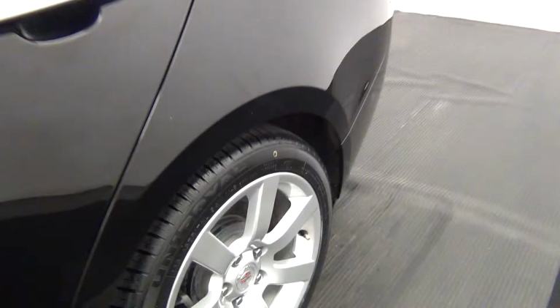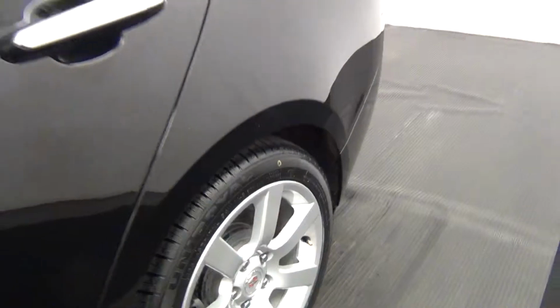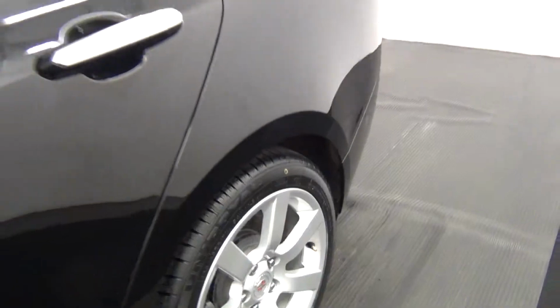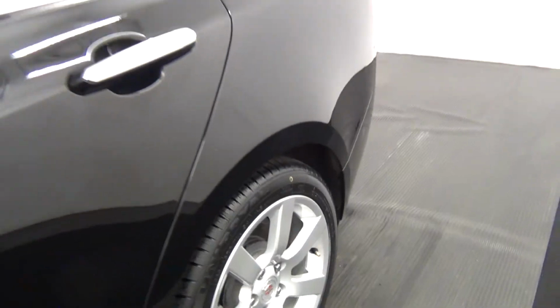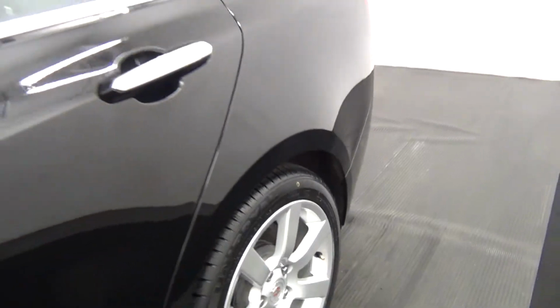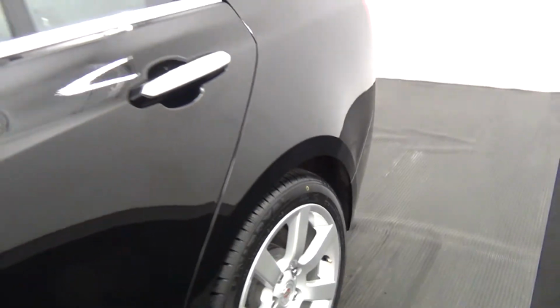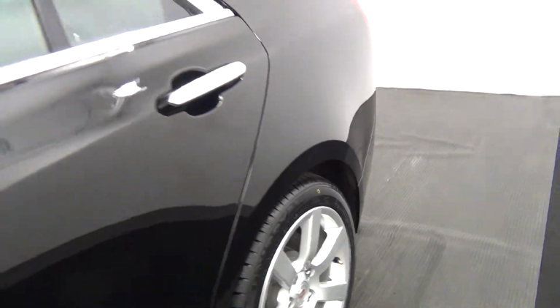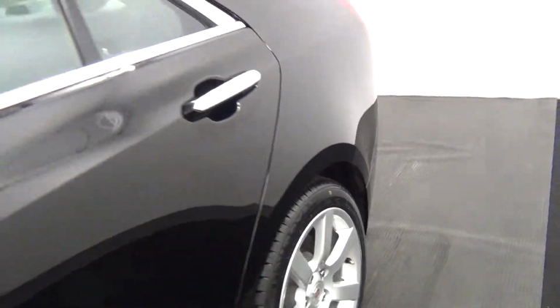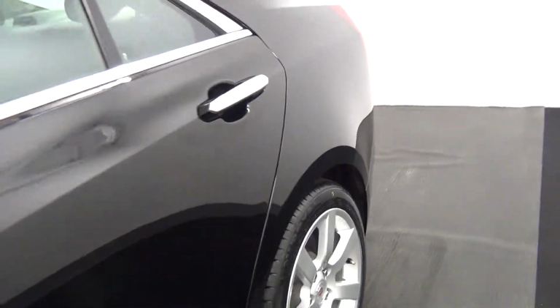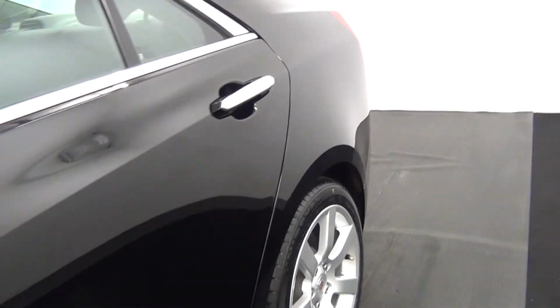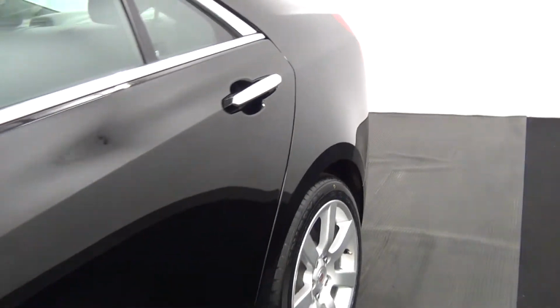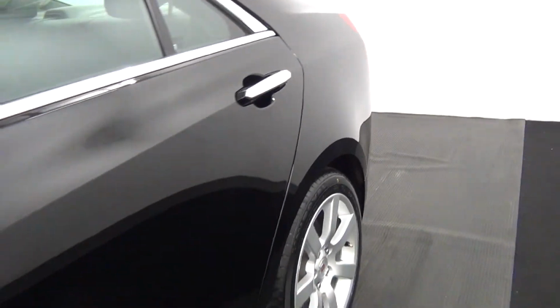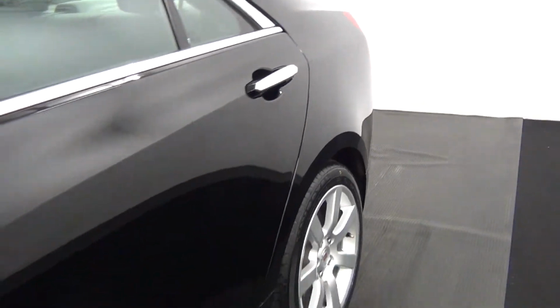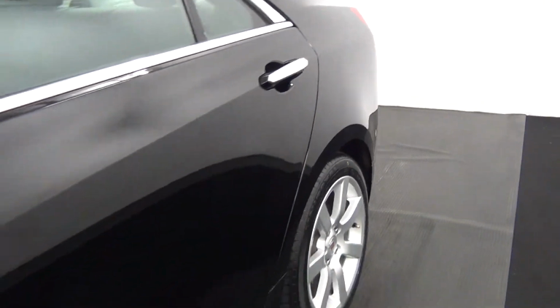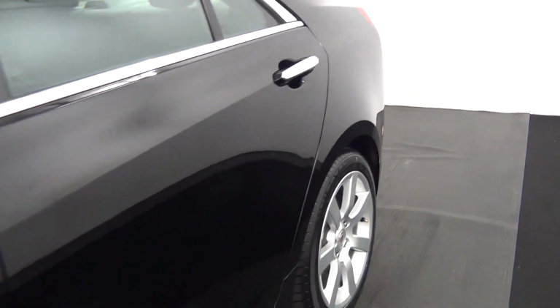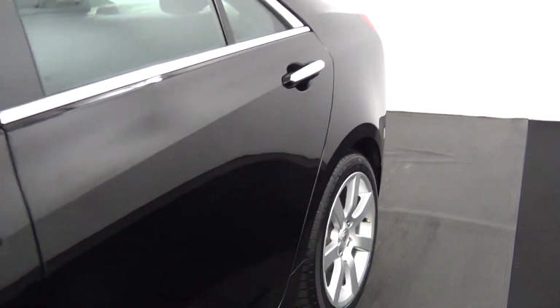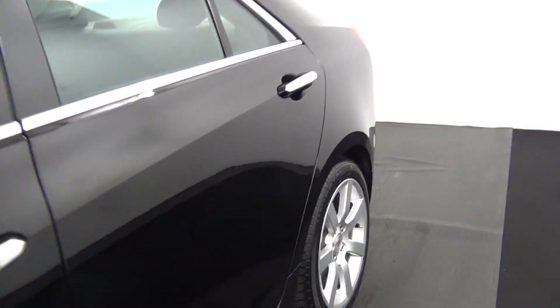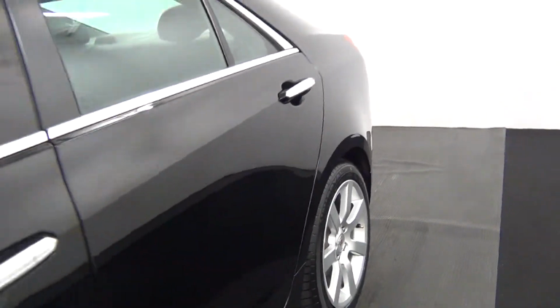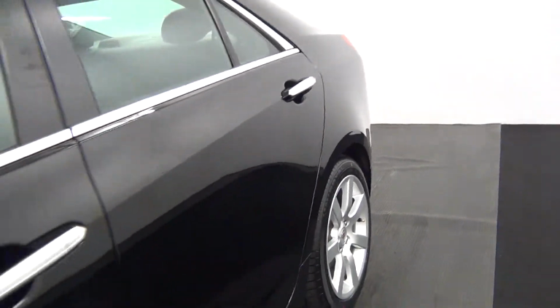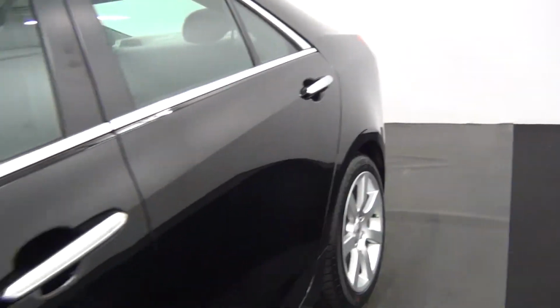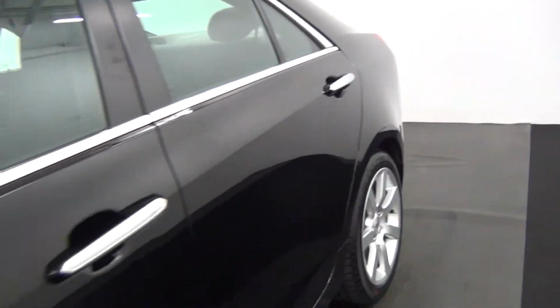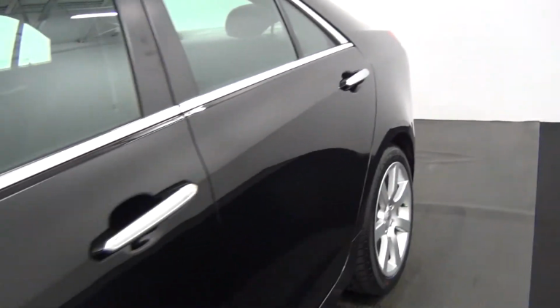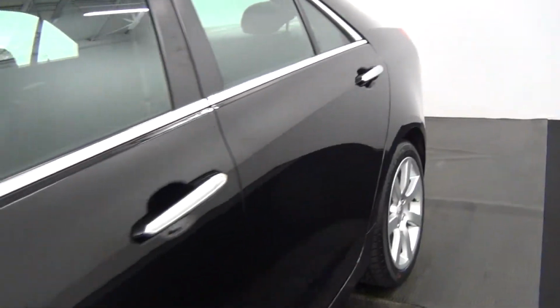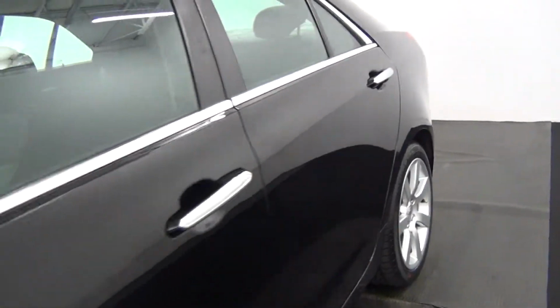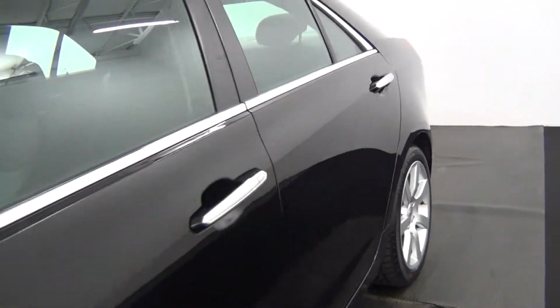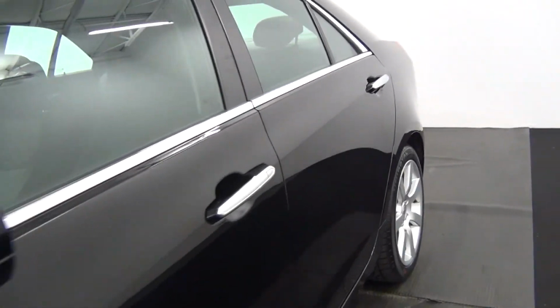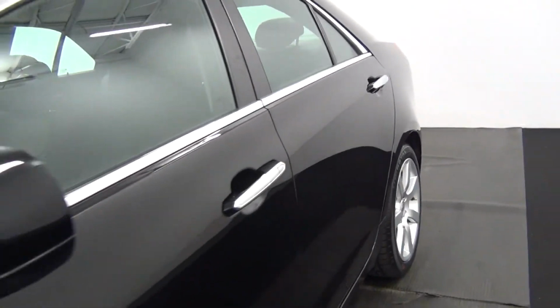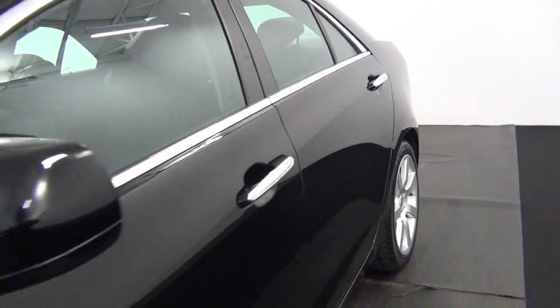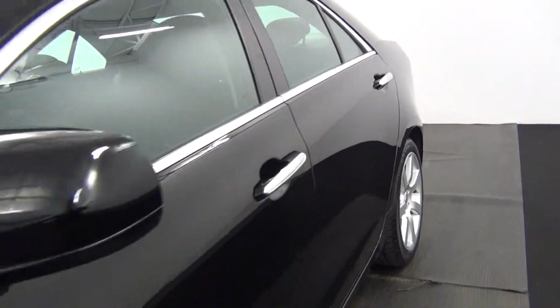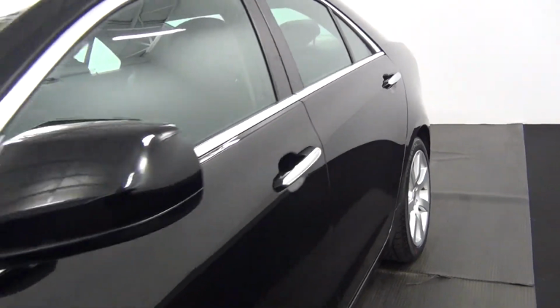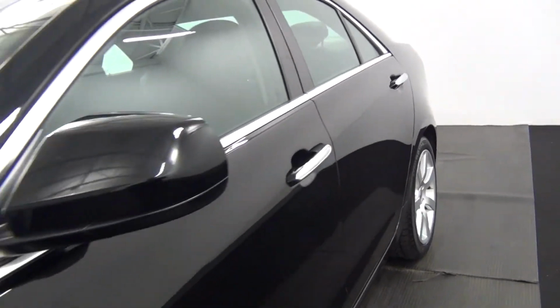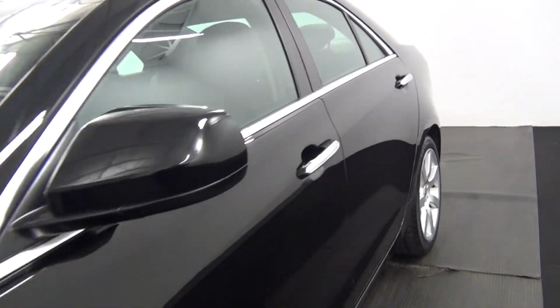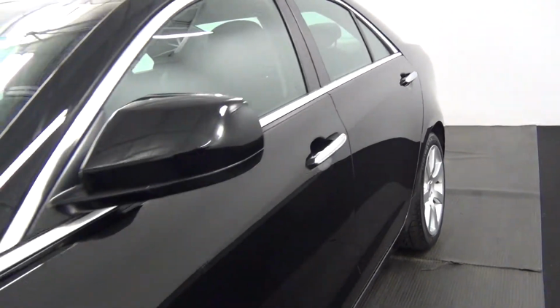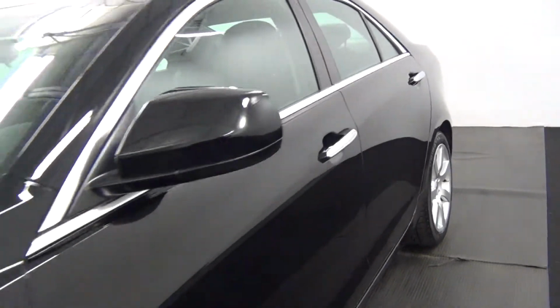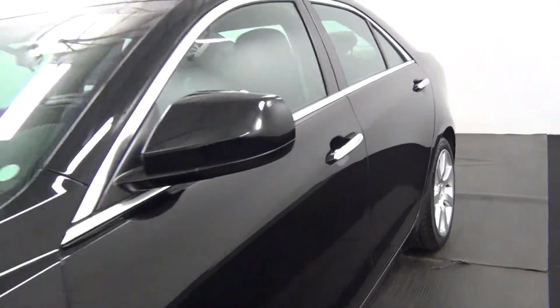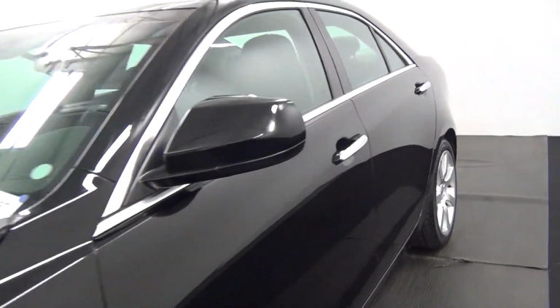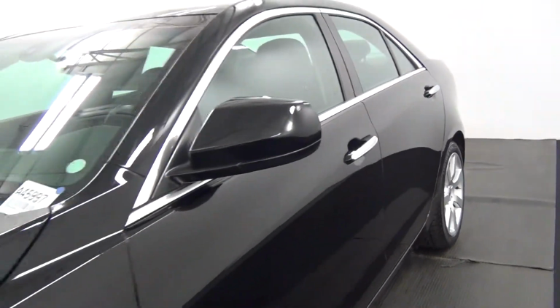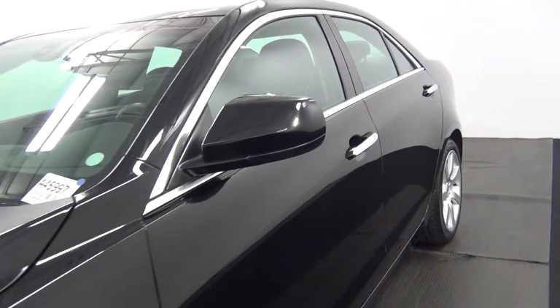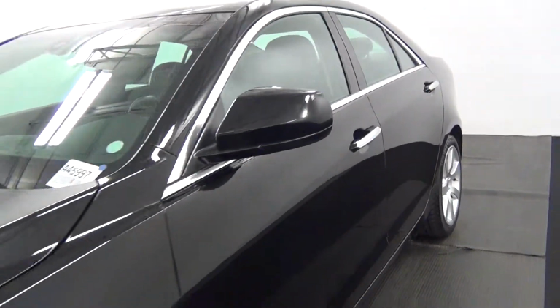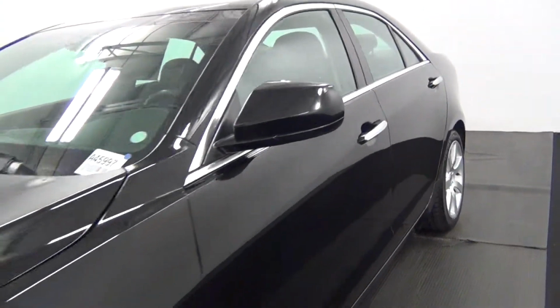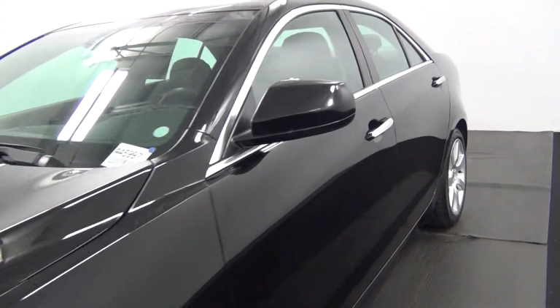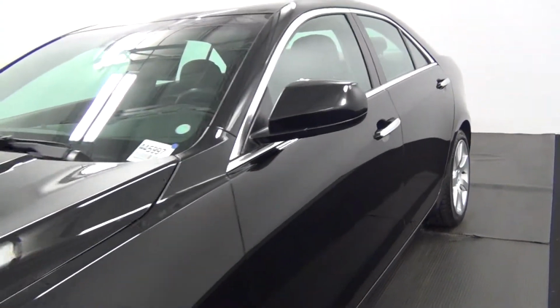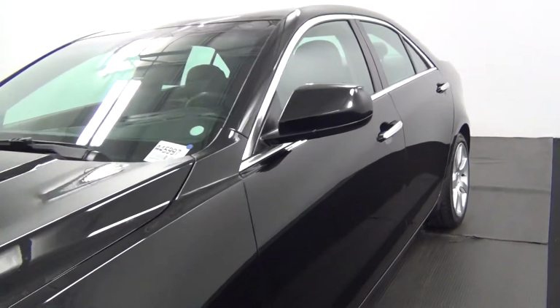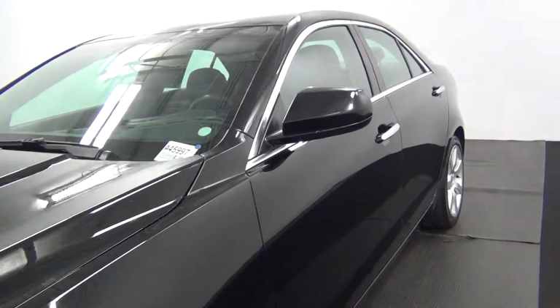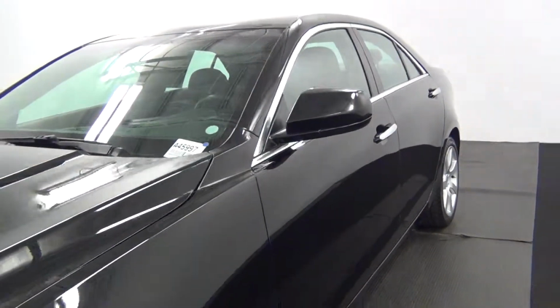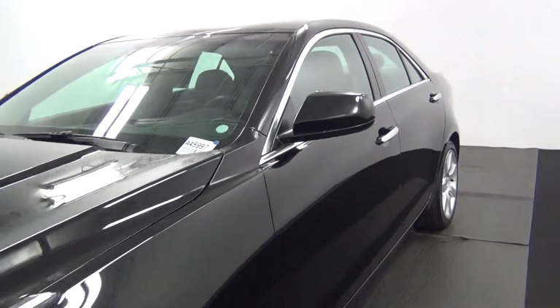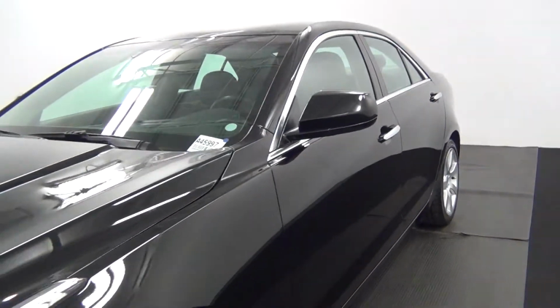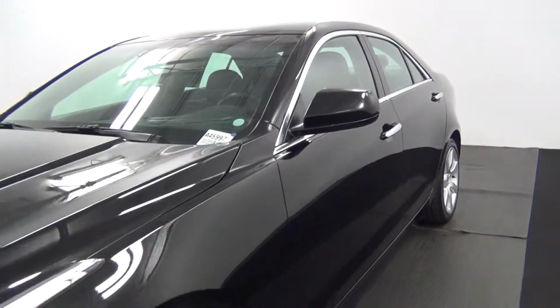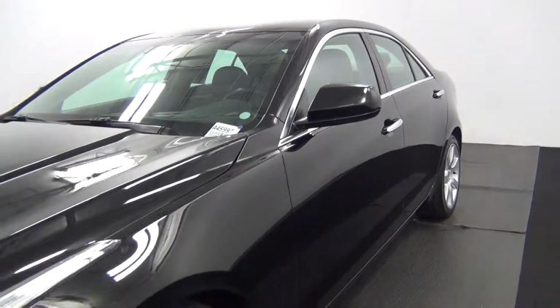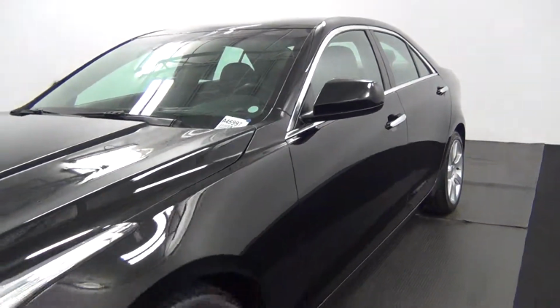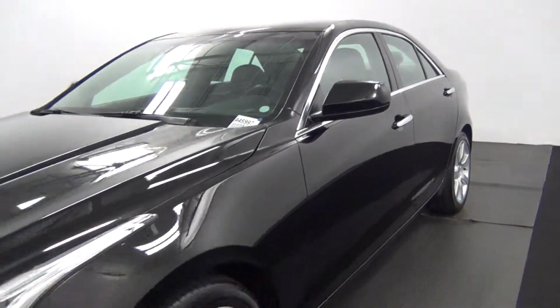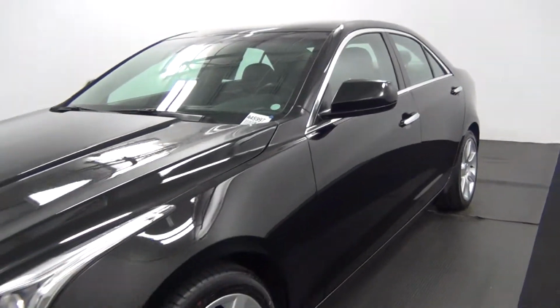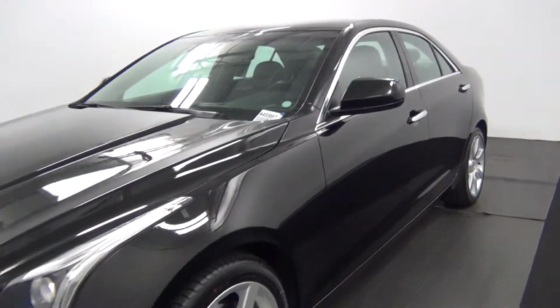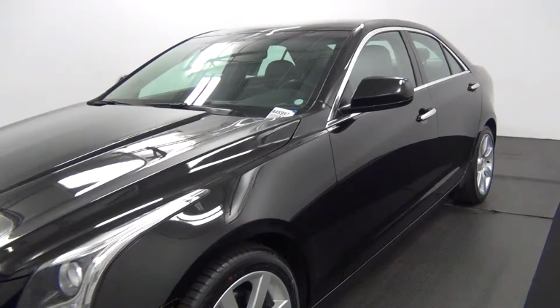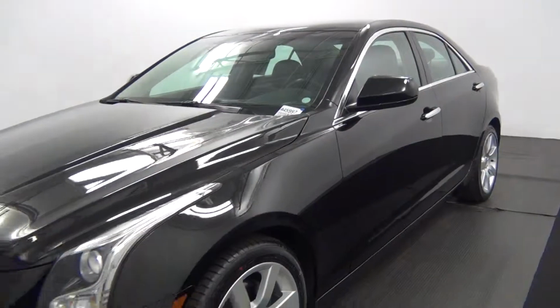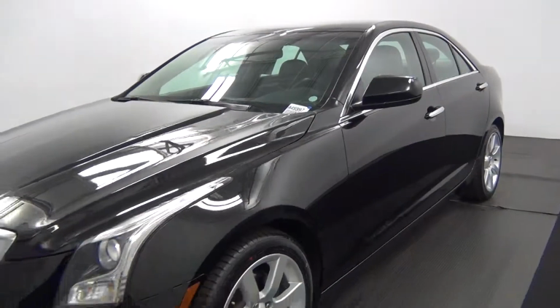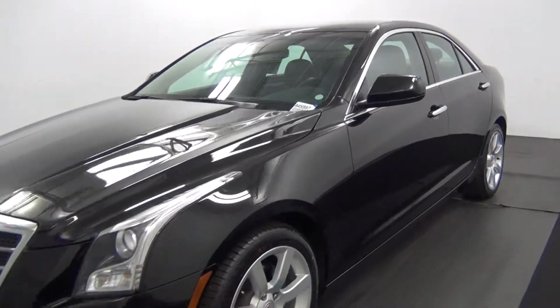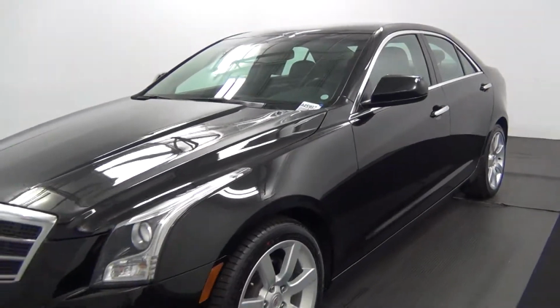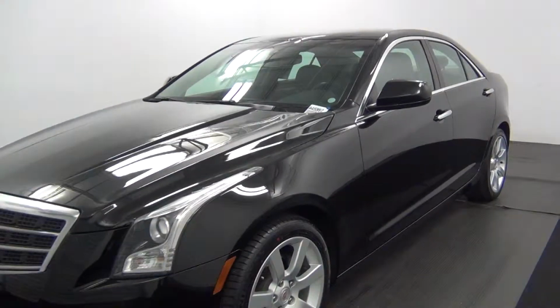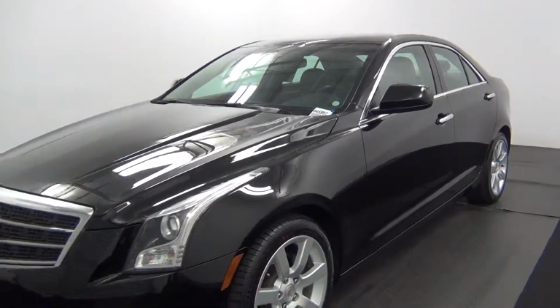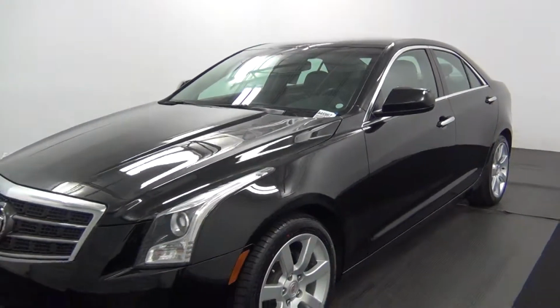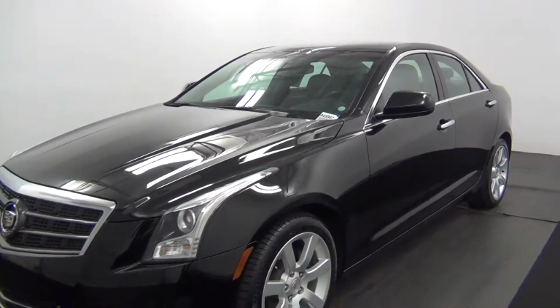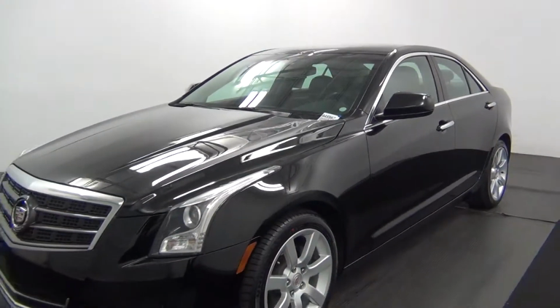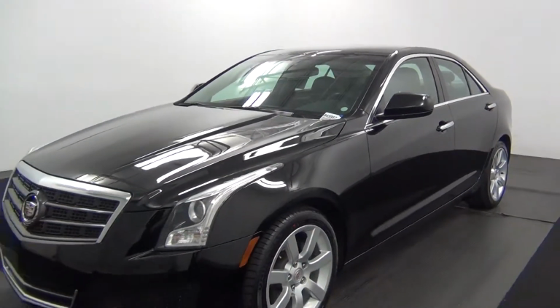And that will end the walk around of the 2013 Cadillac ATS.